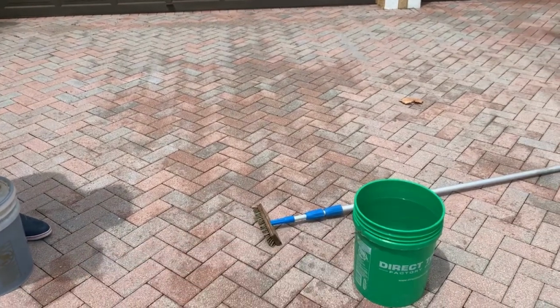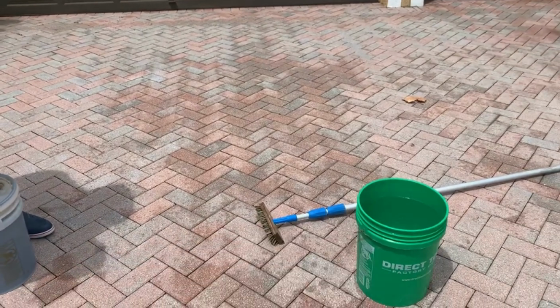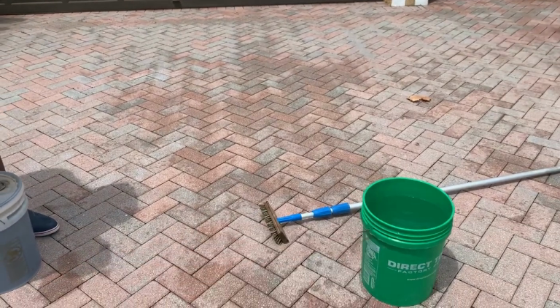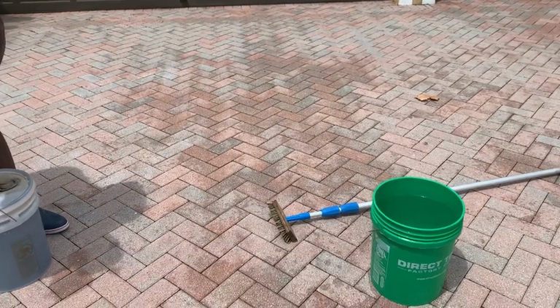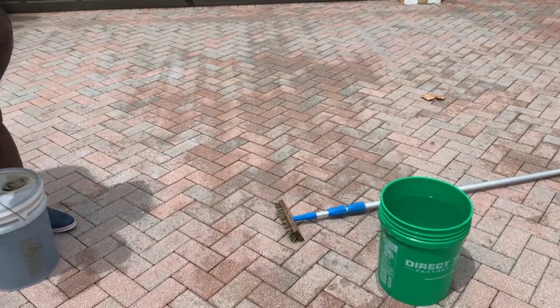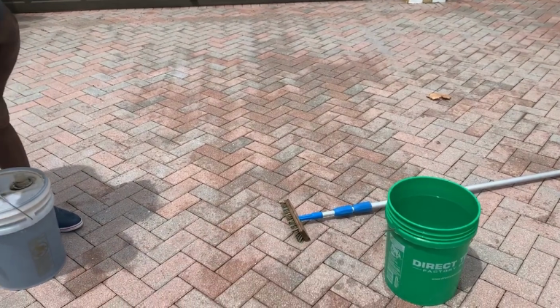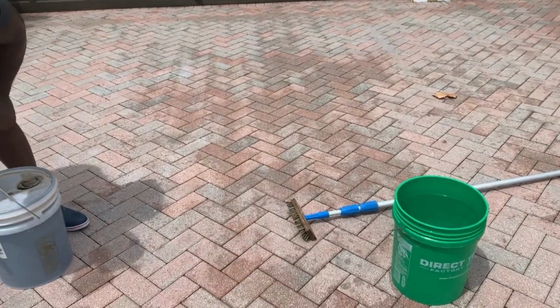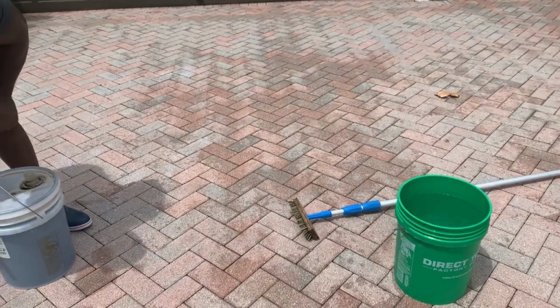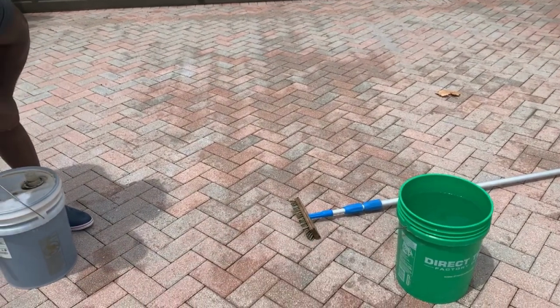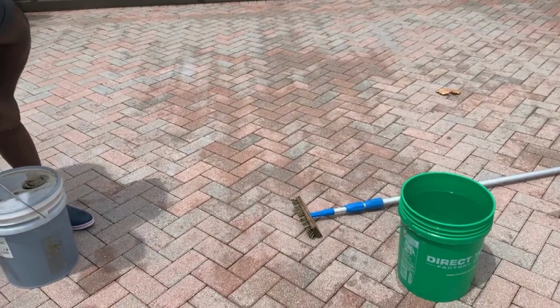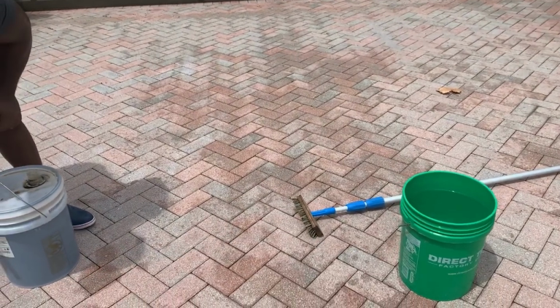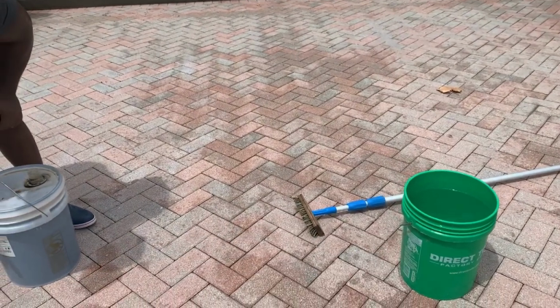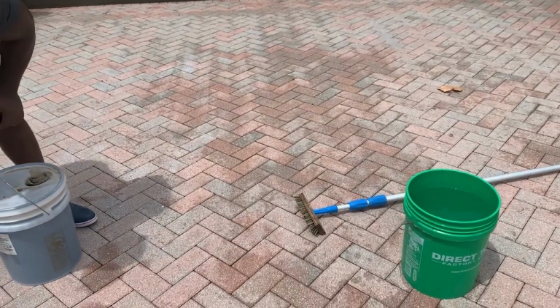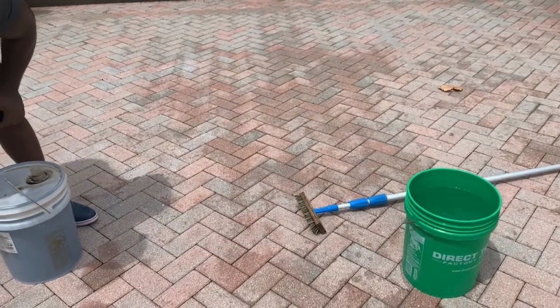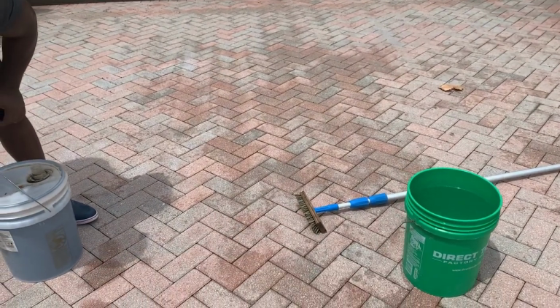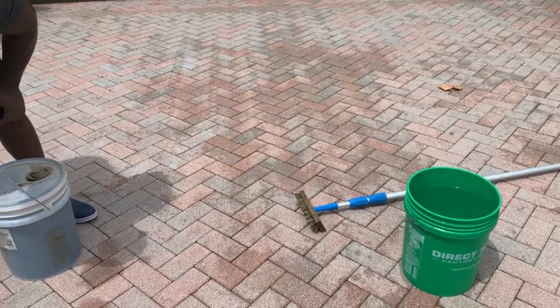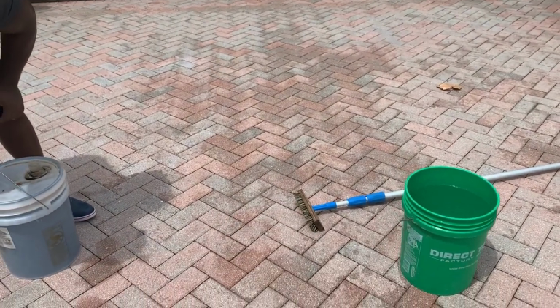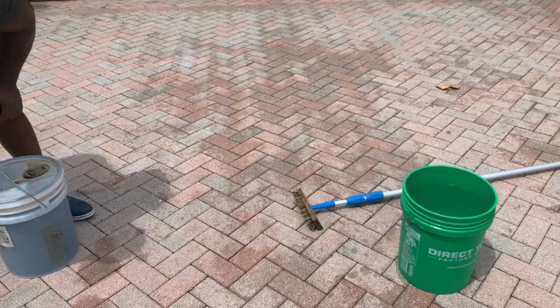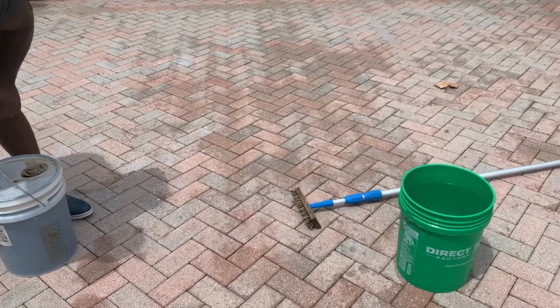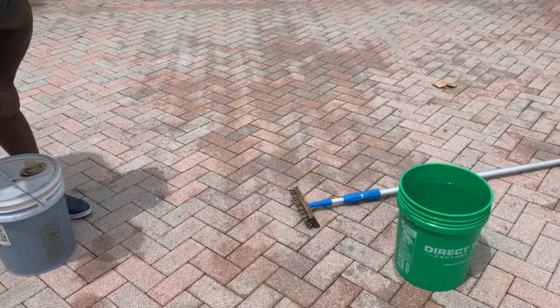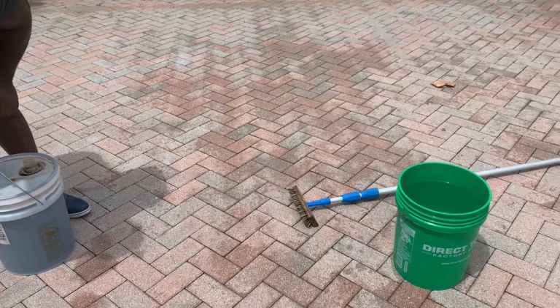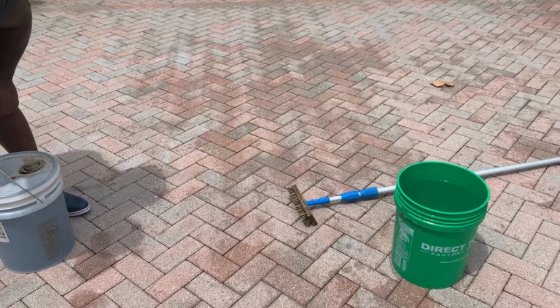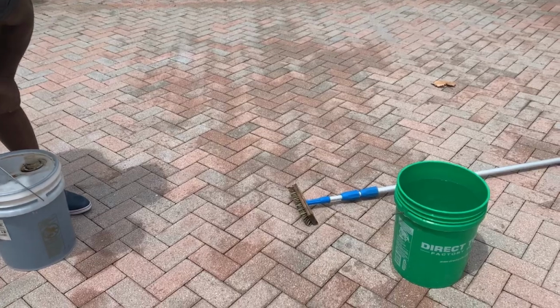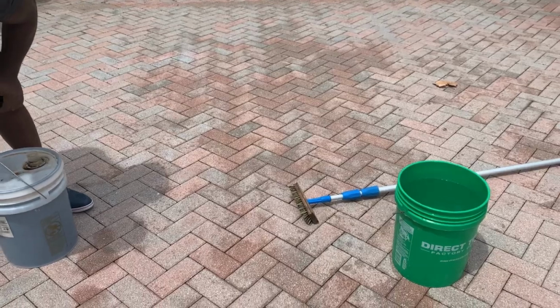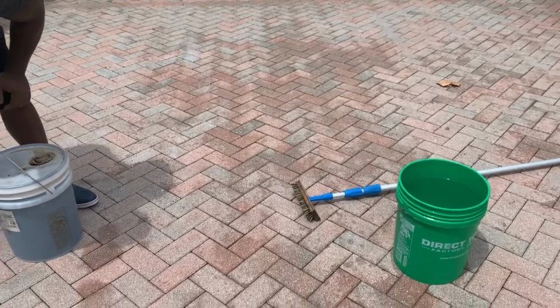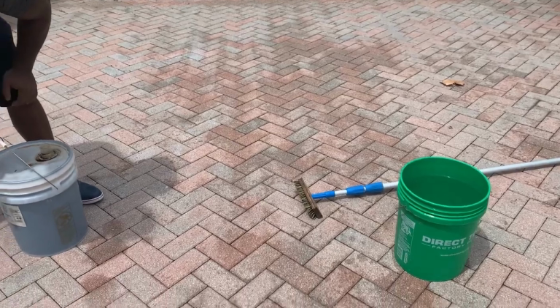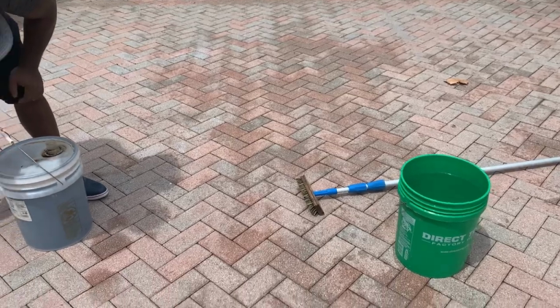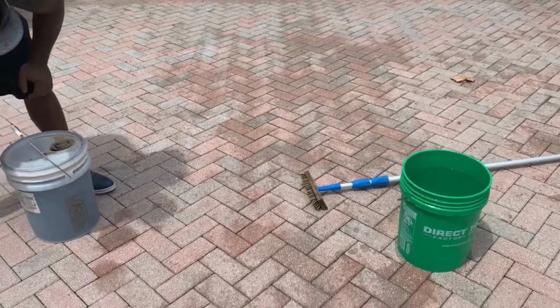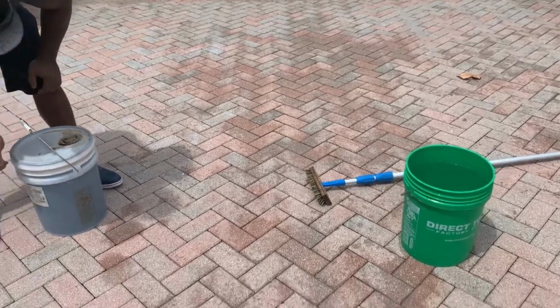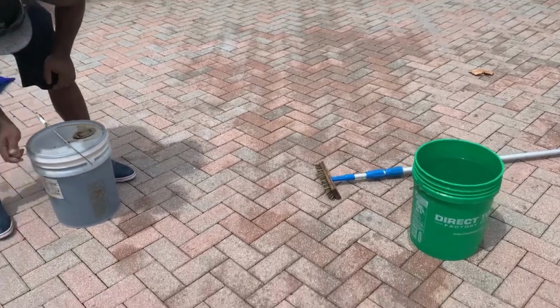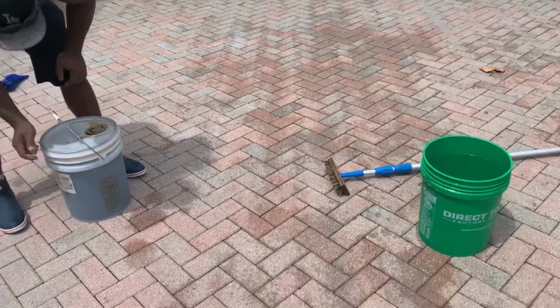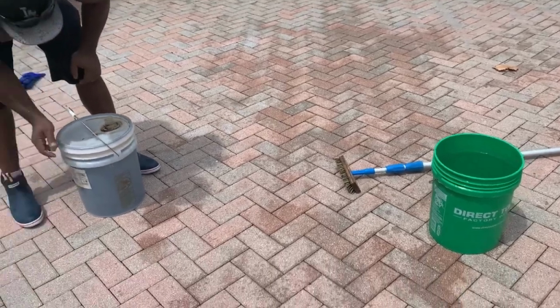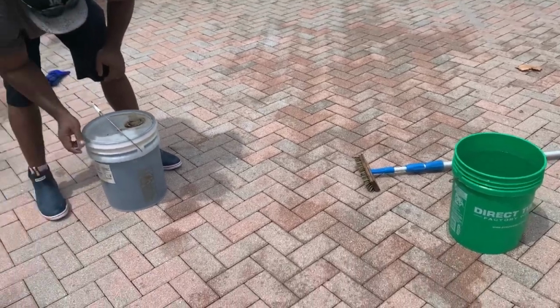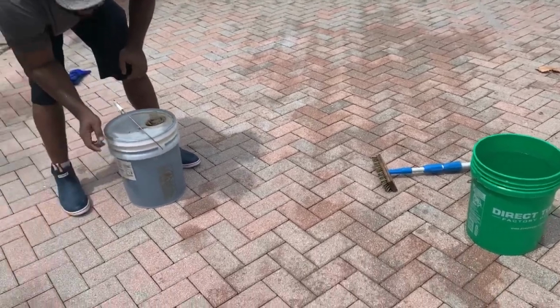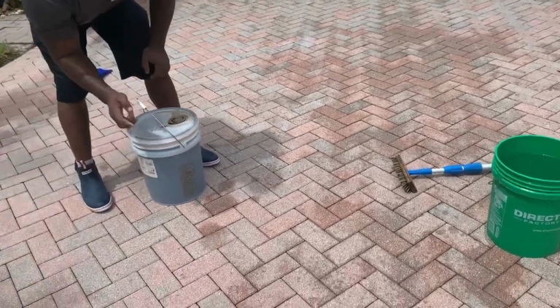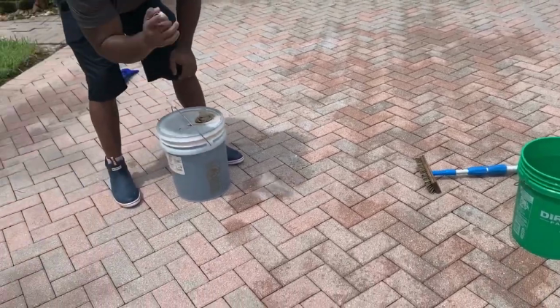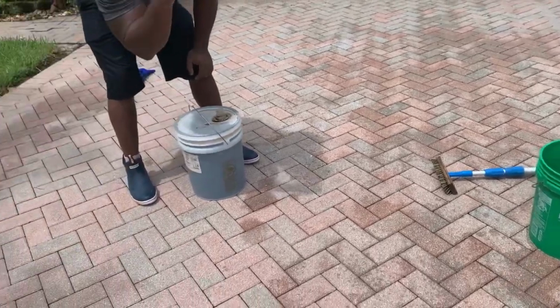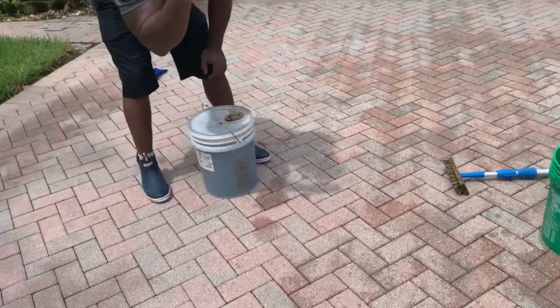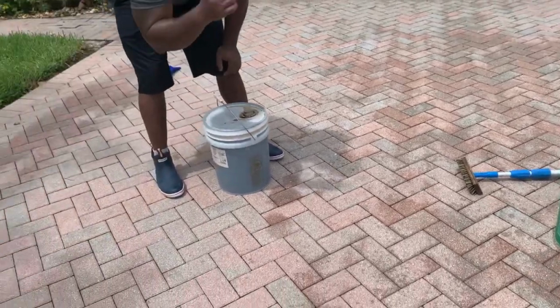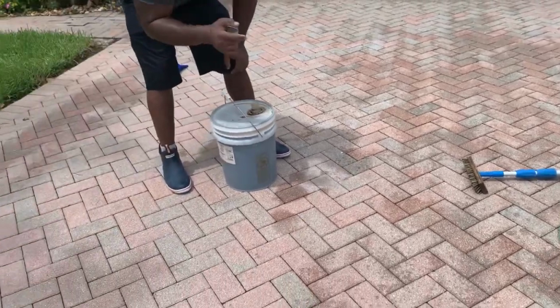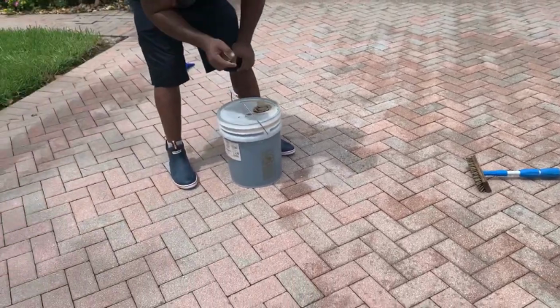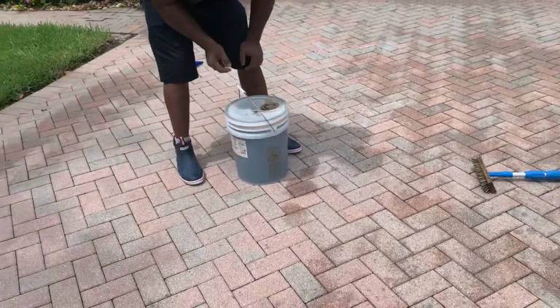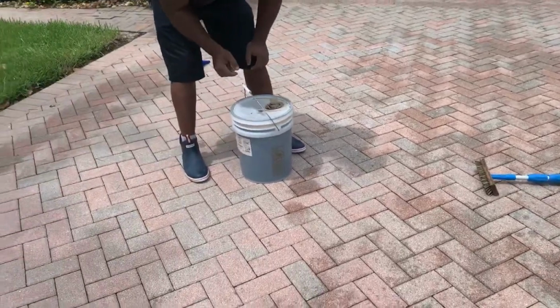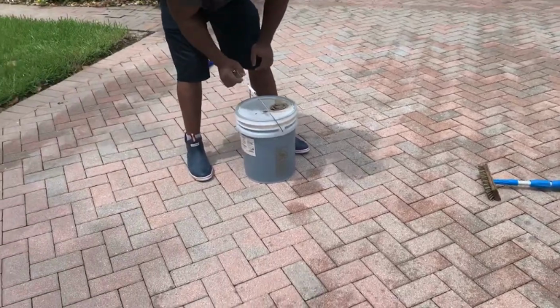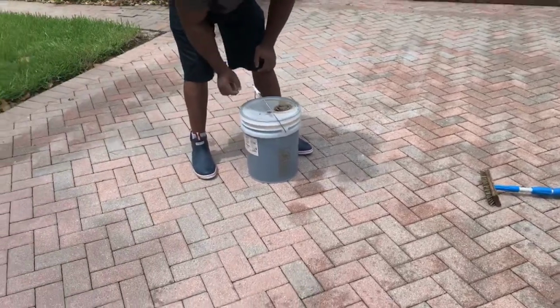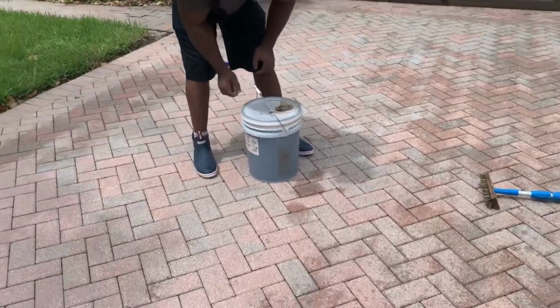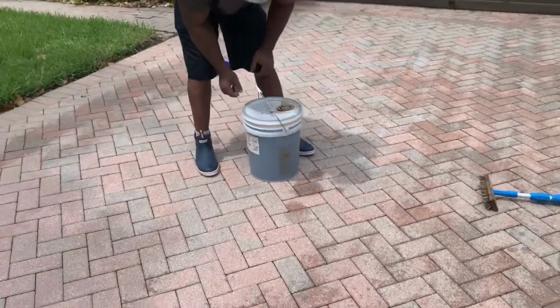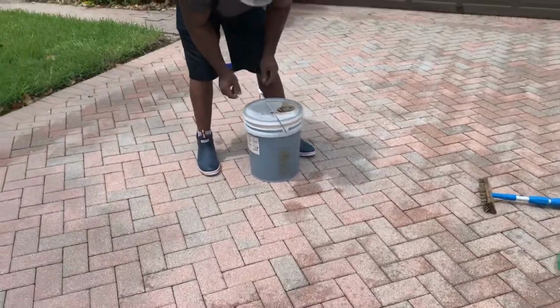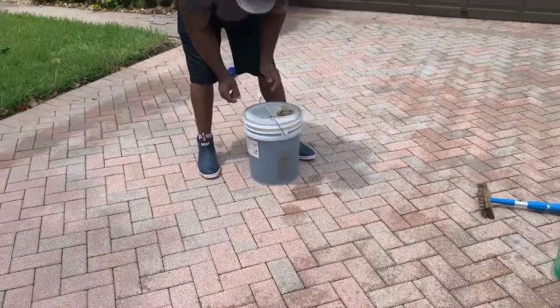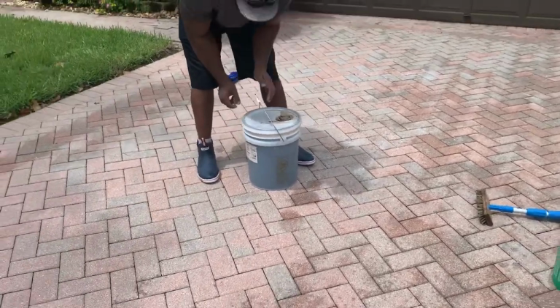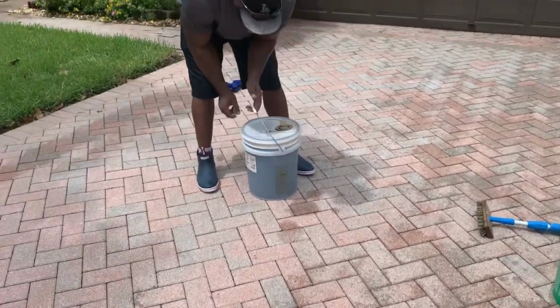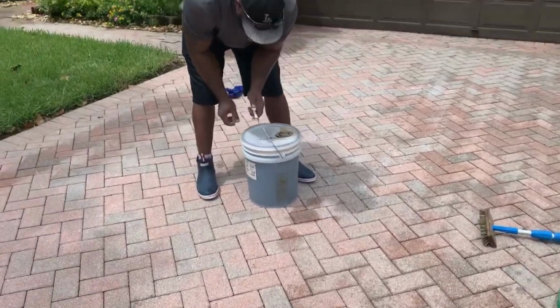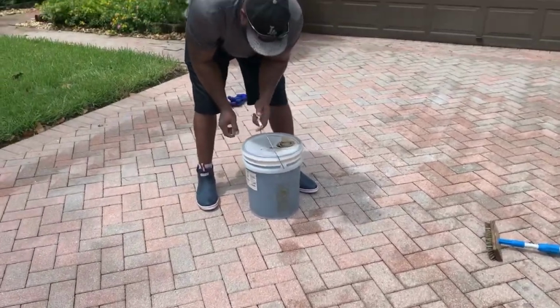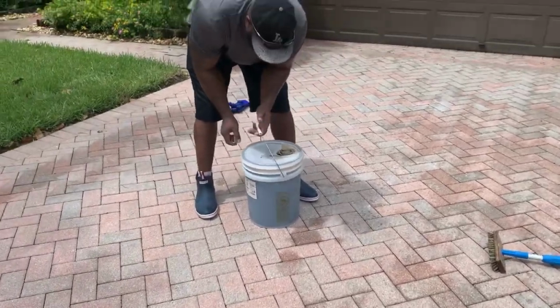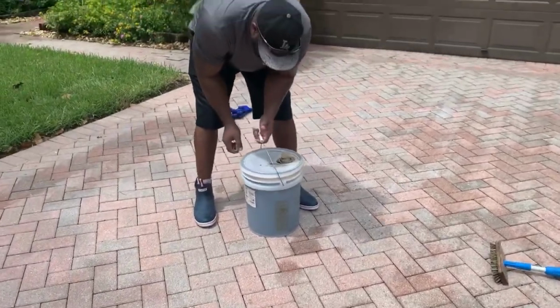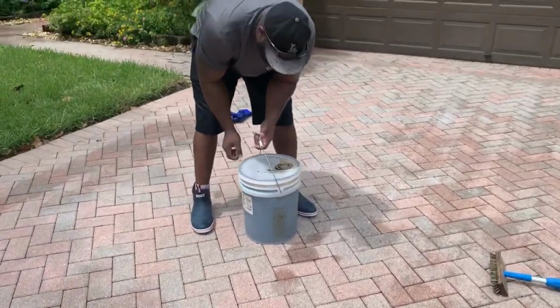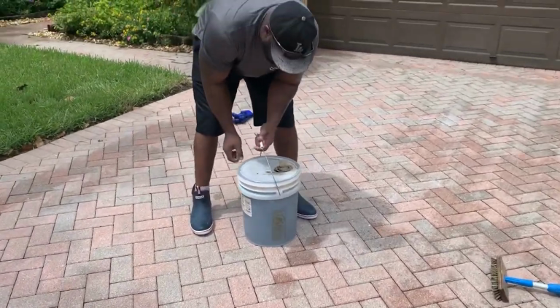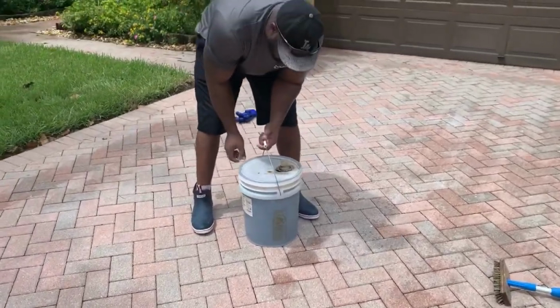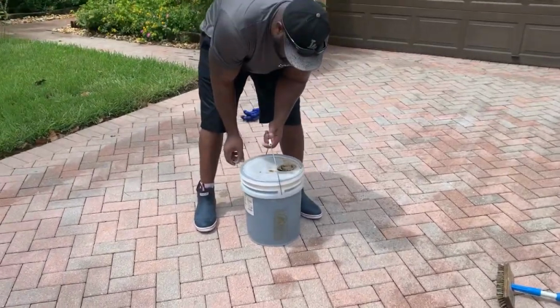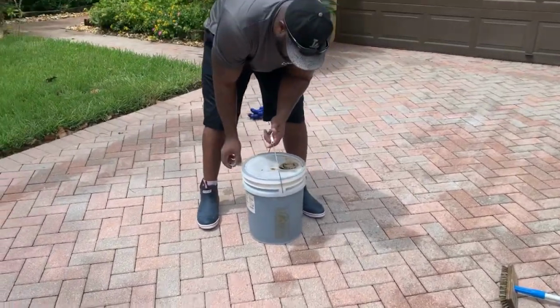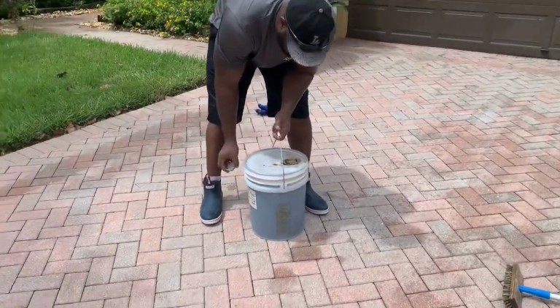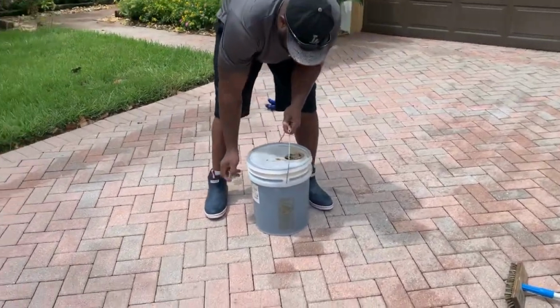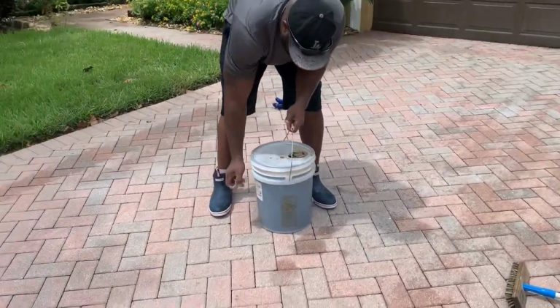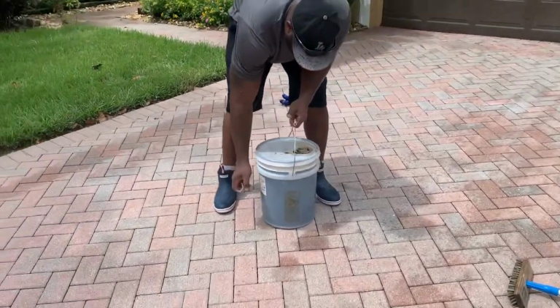It works better with hot water, but we're going to try it with cold. I do have a hot water machine in there, just in case. How to remove an oil stain the right way.